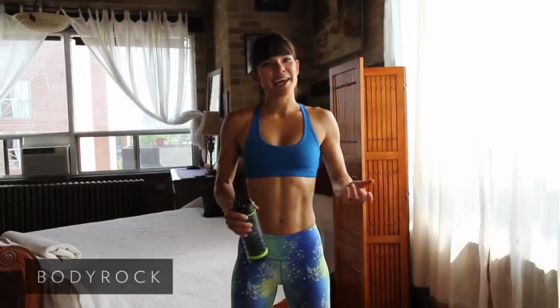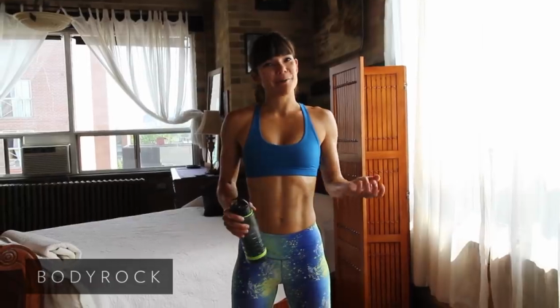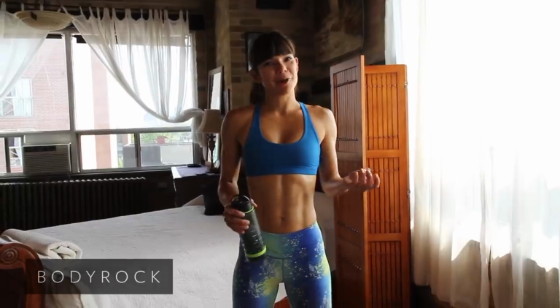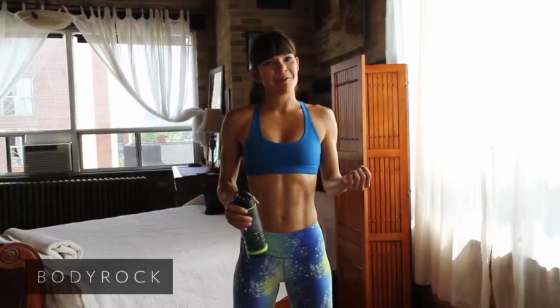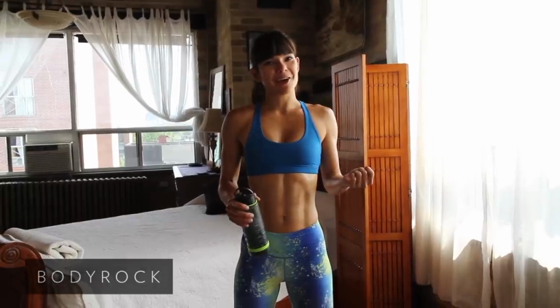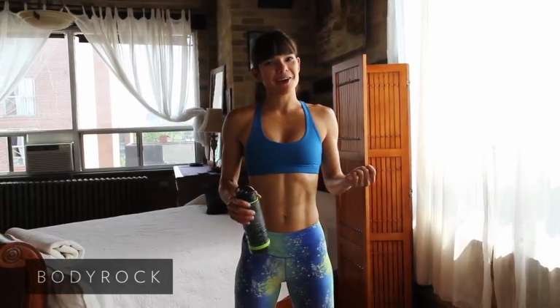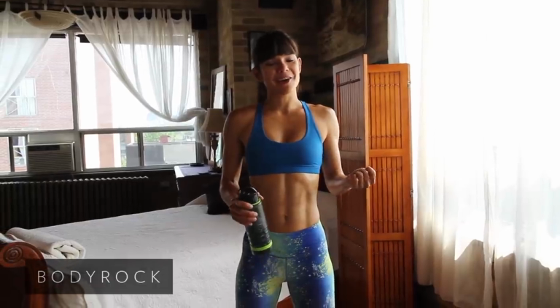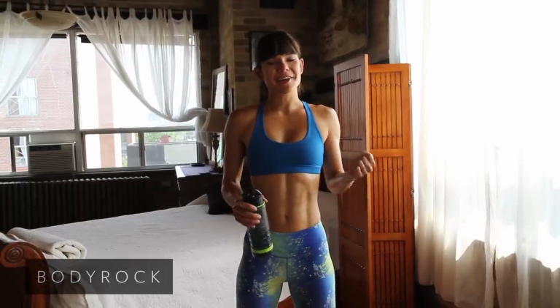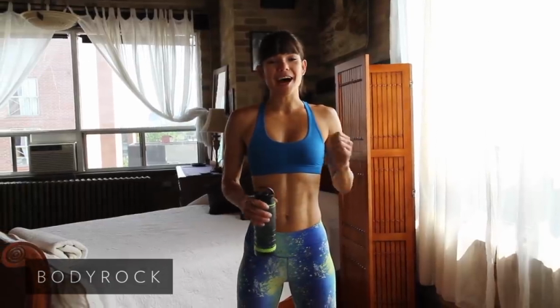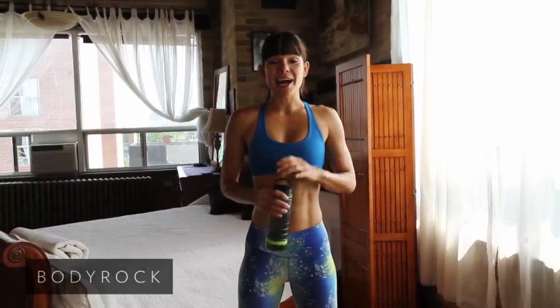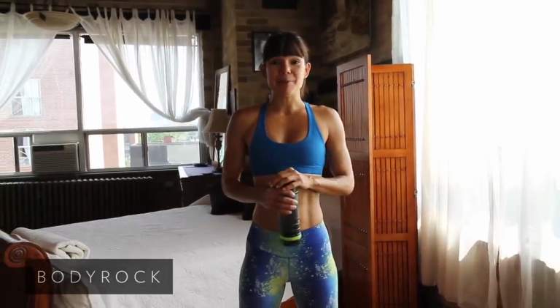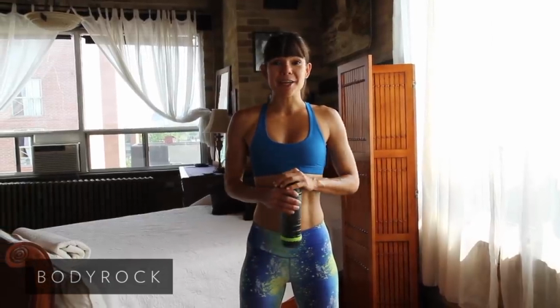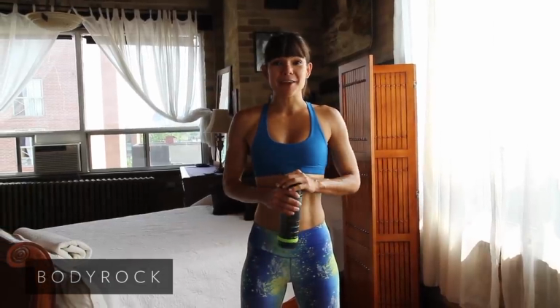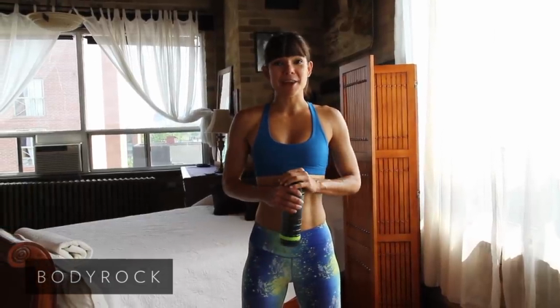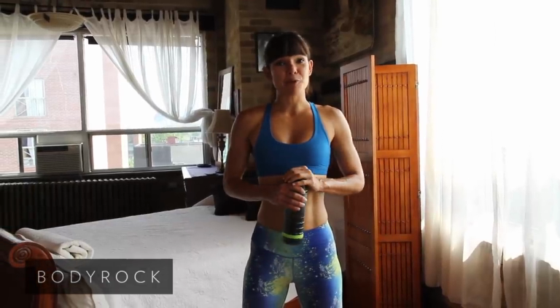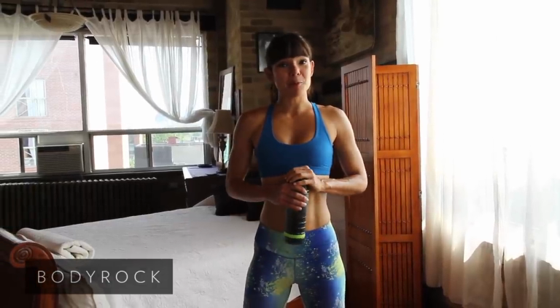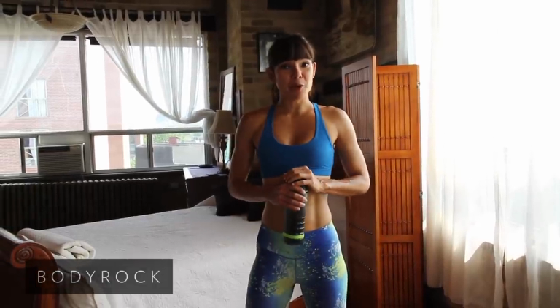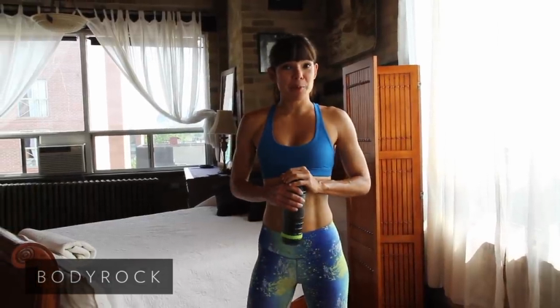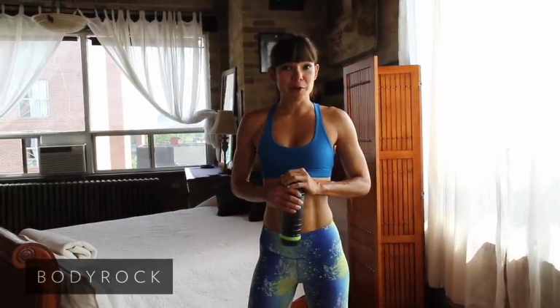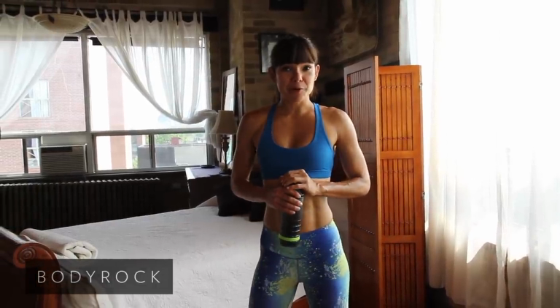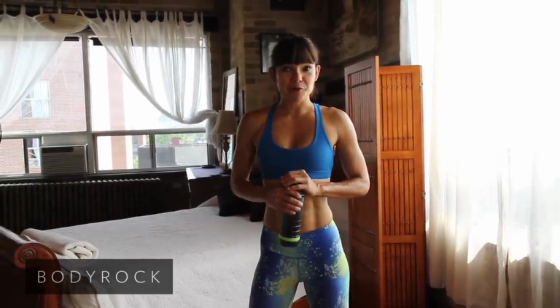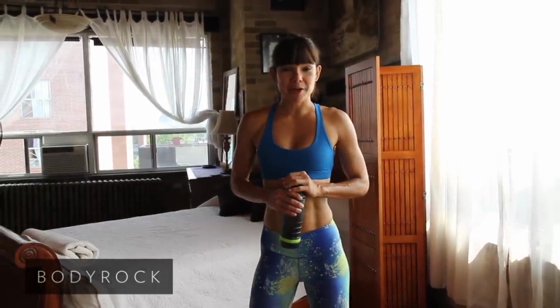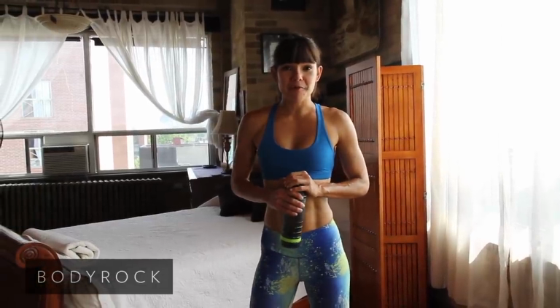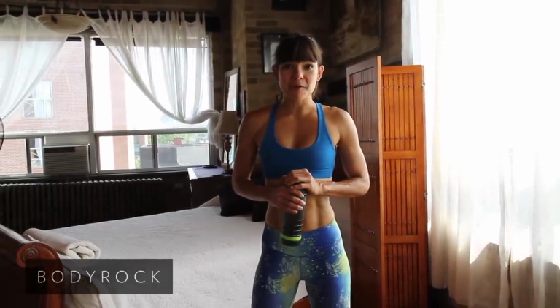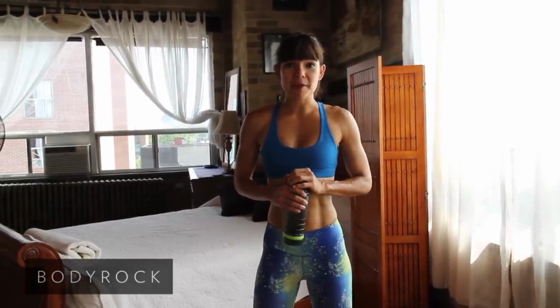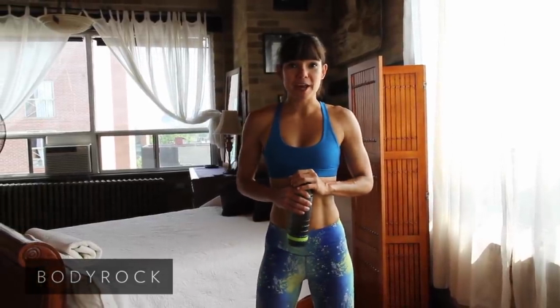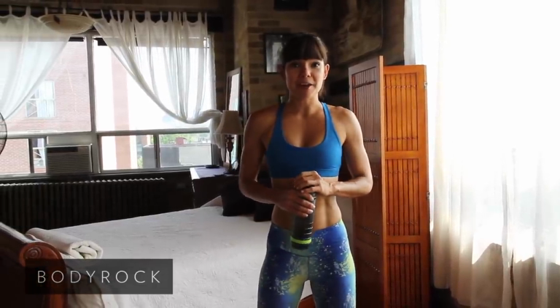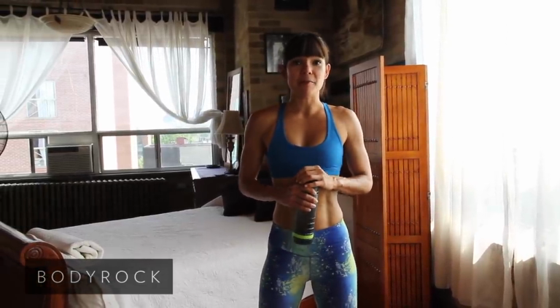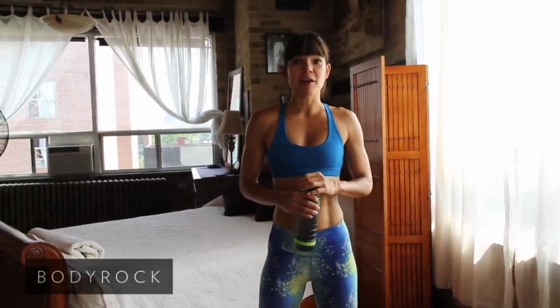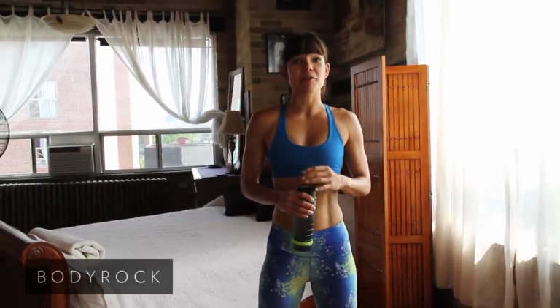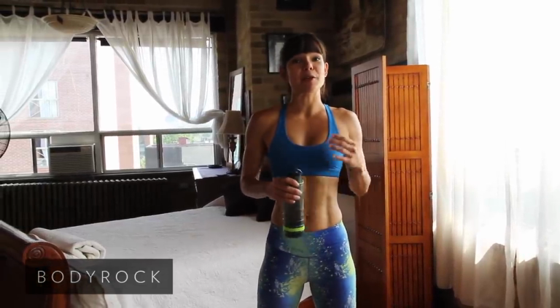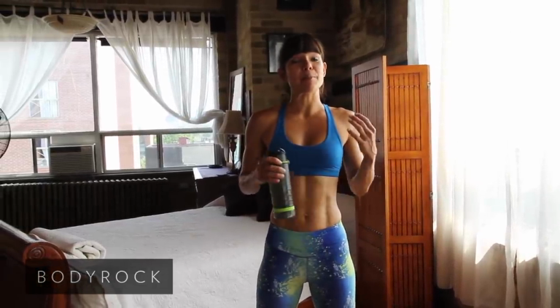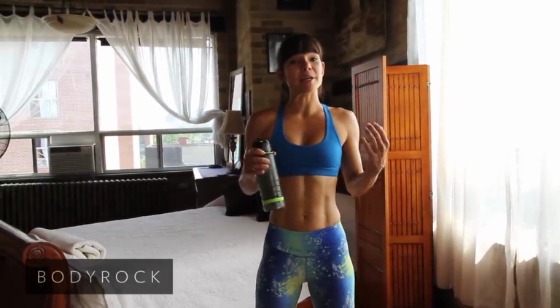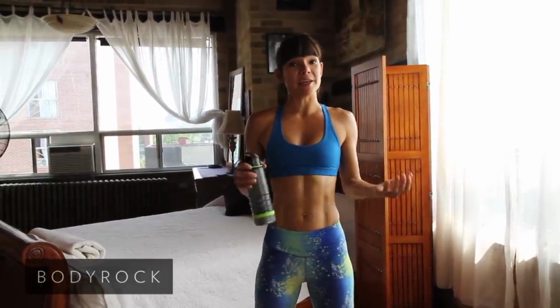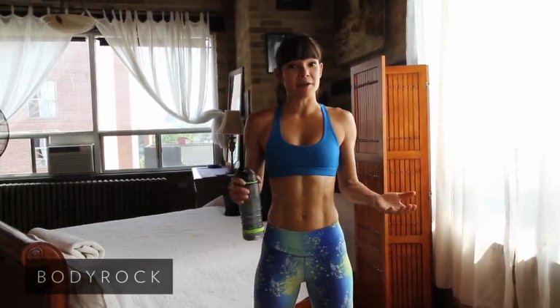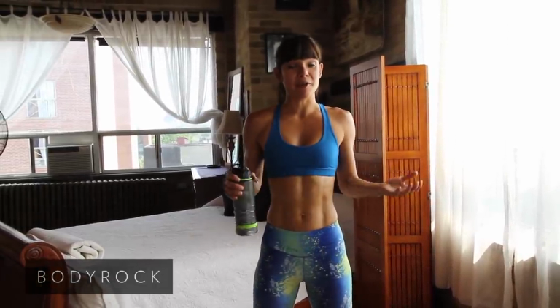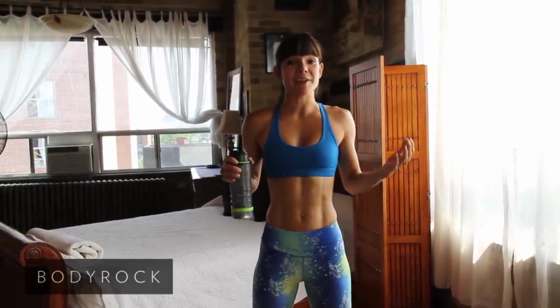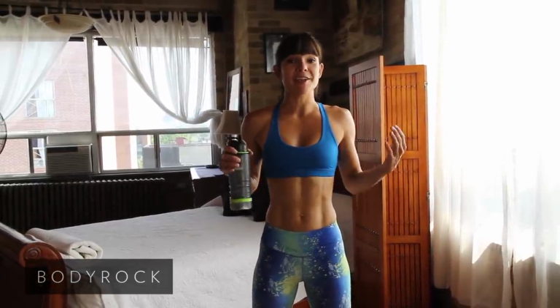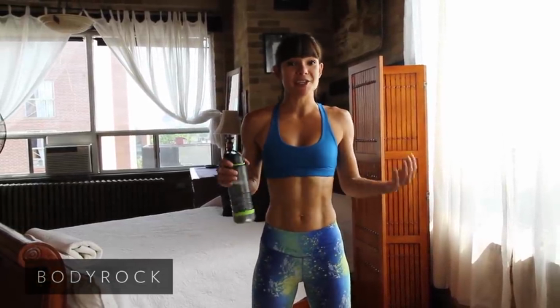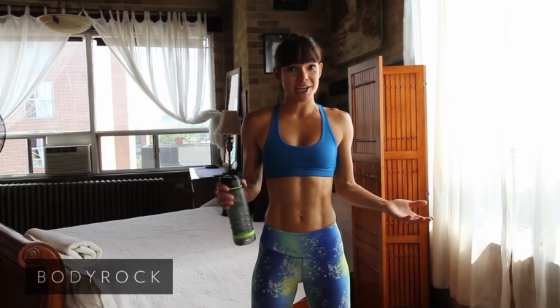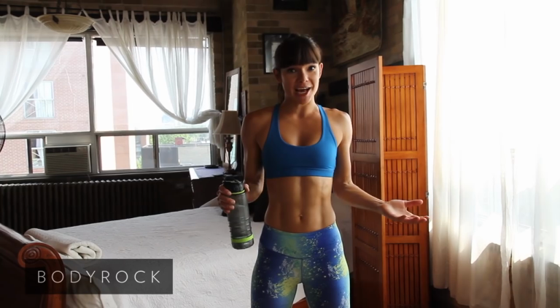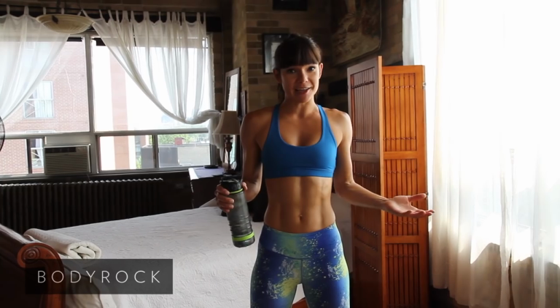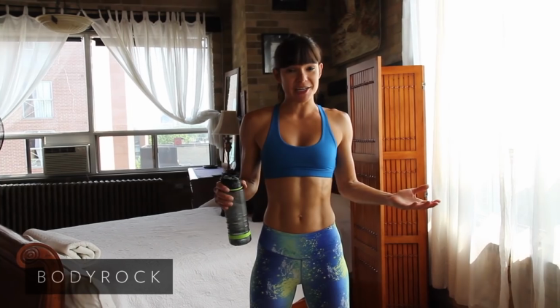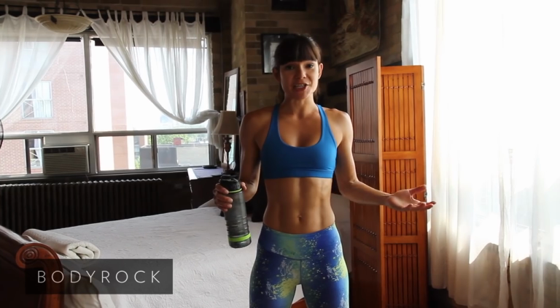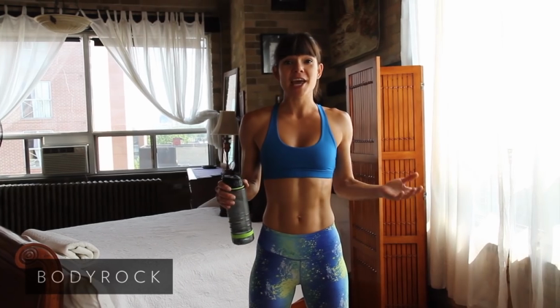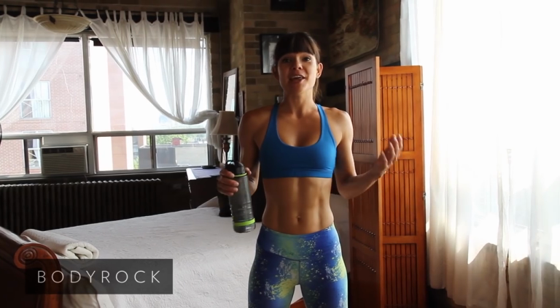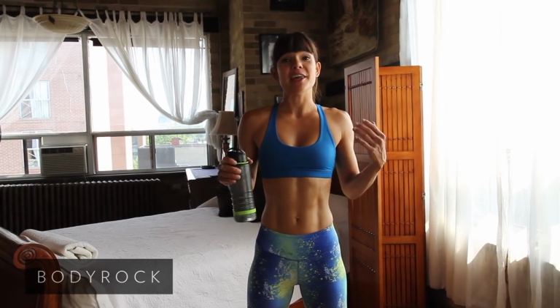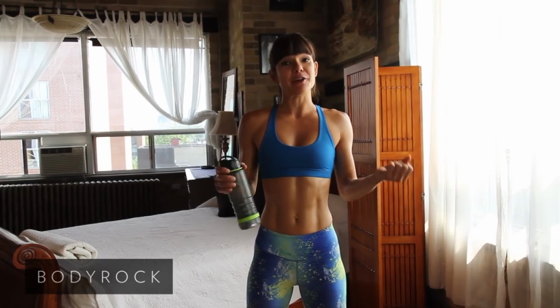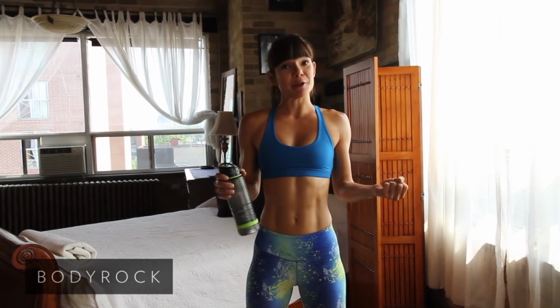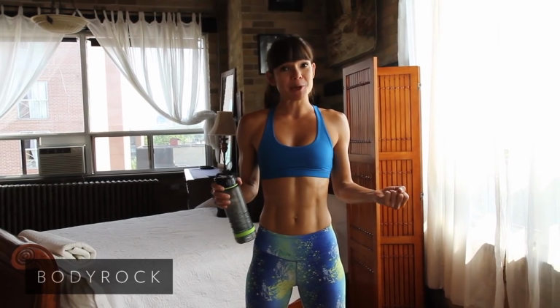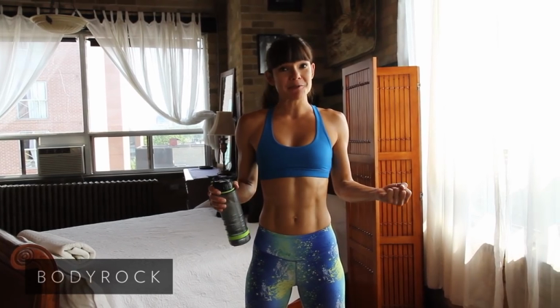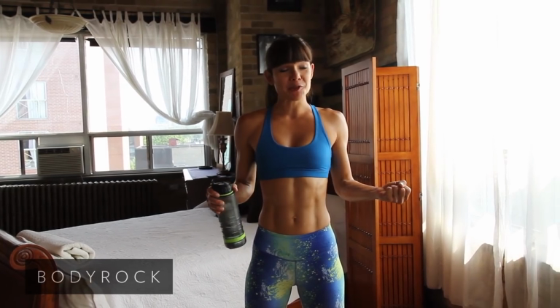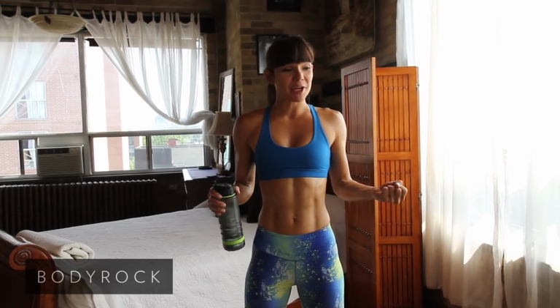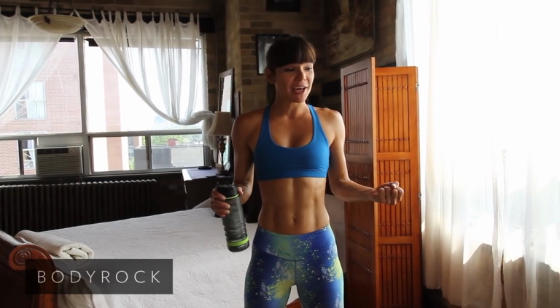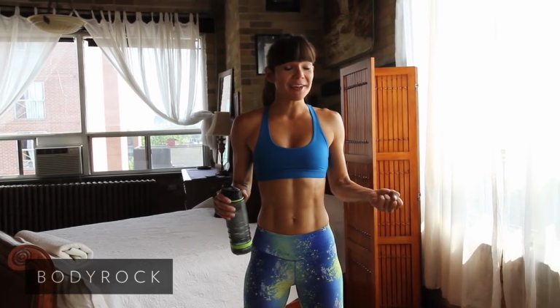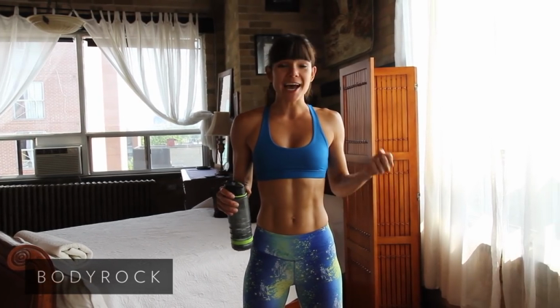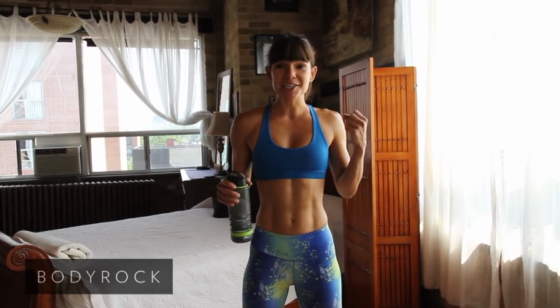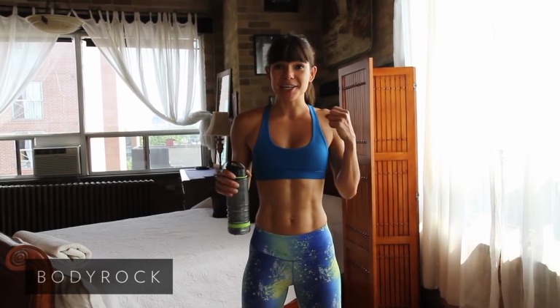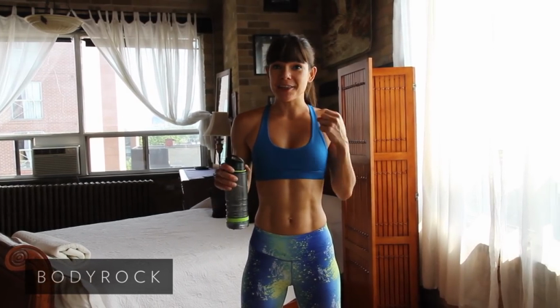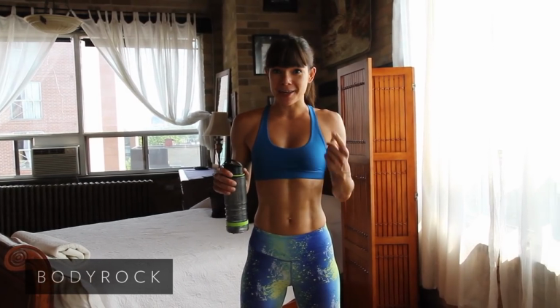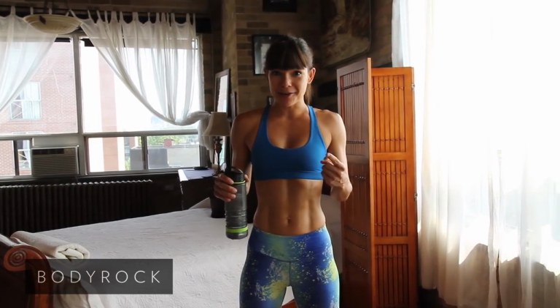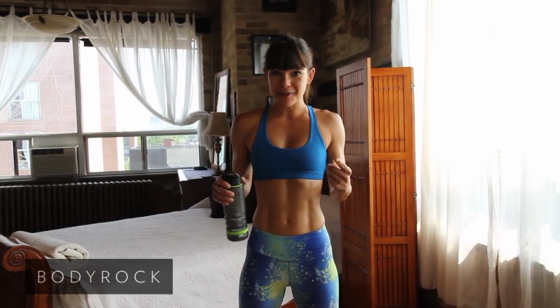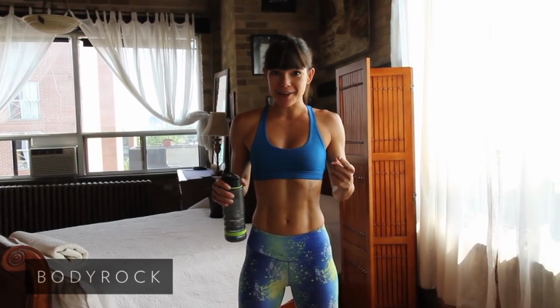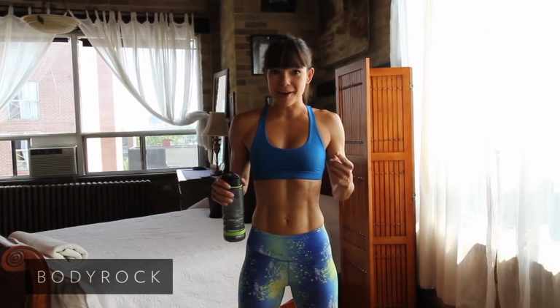Hey Body Rockers, I'm Edith and I'm going to be your personal trainer for the next month on this Beginner's Challenge. Thank you so much for joining us — actually, thank yourself.